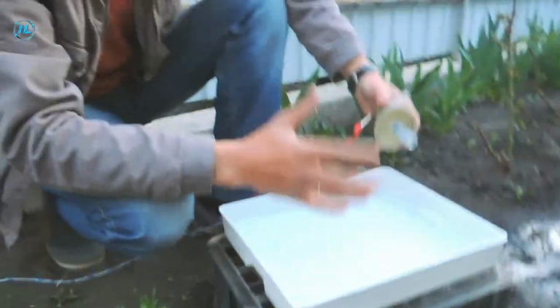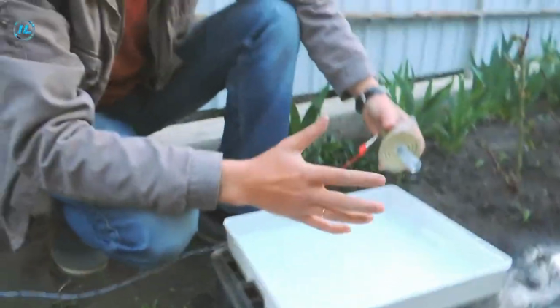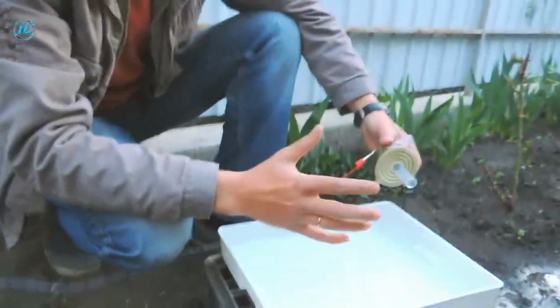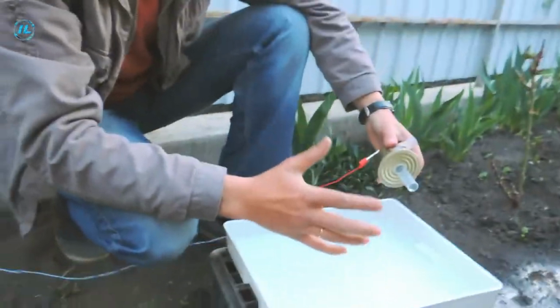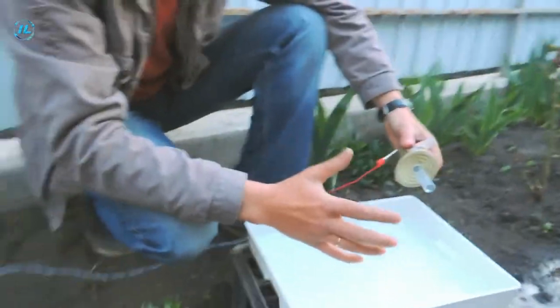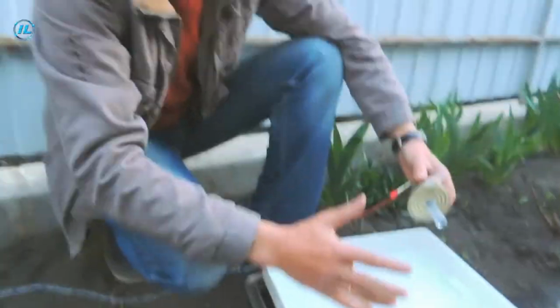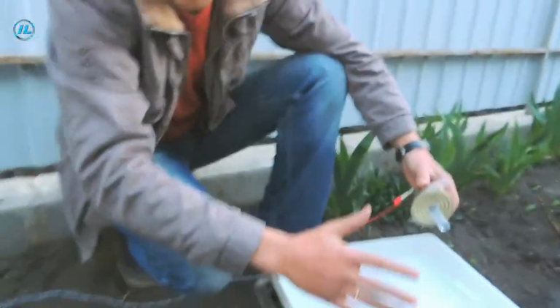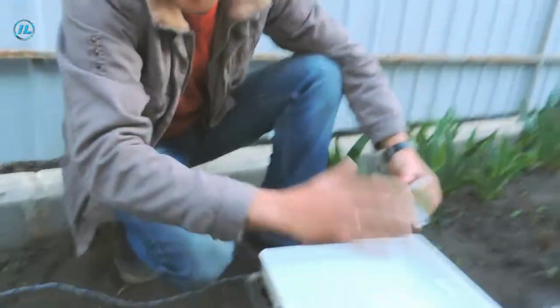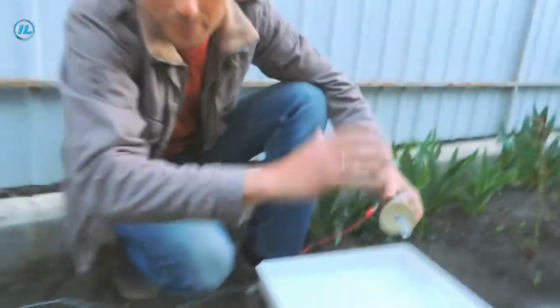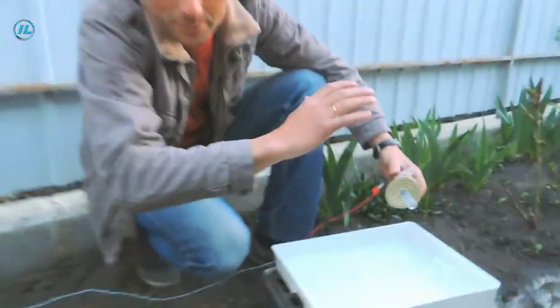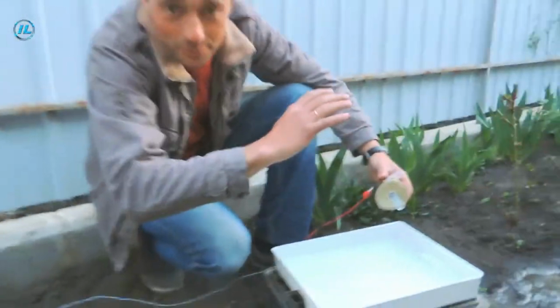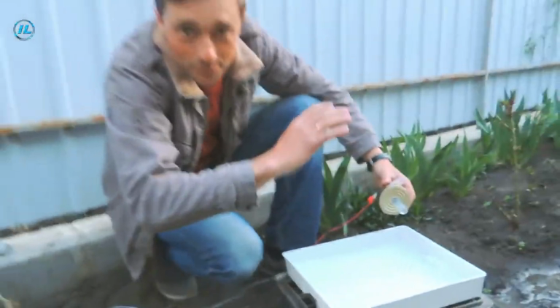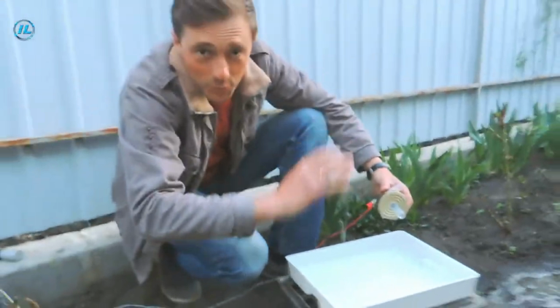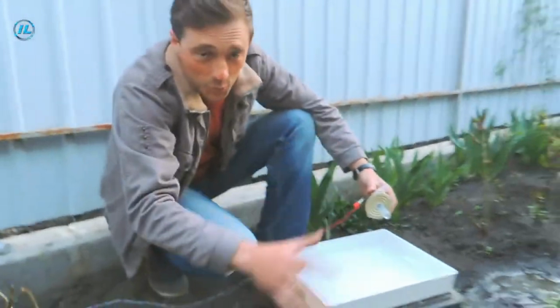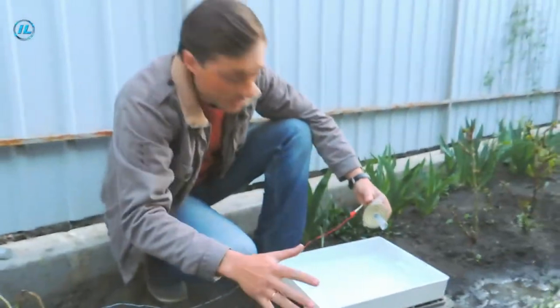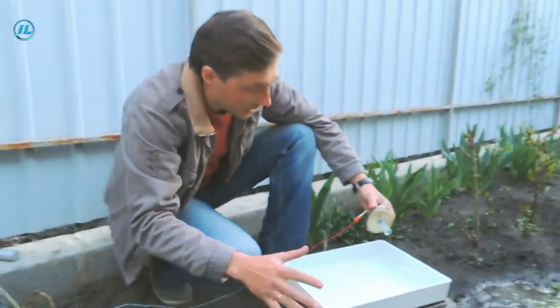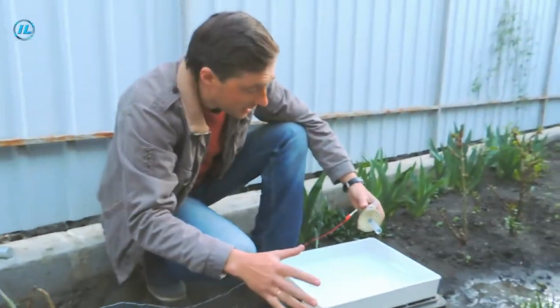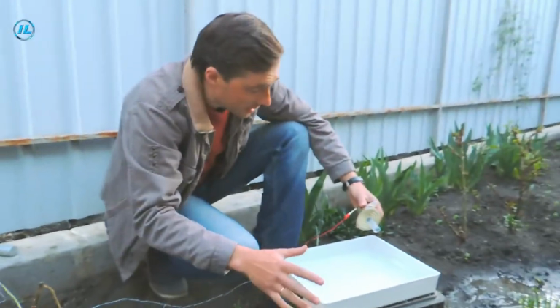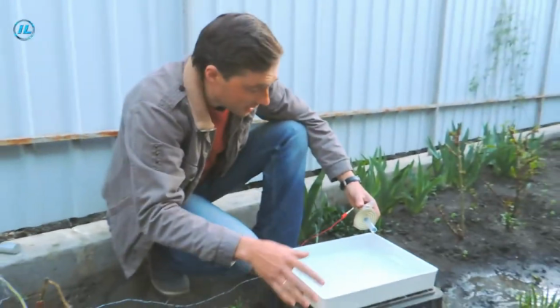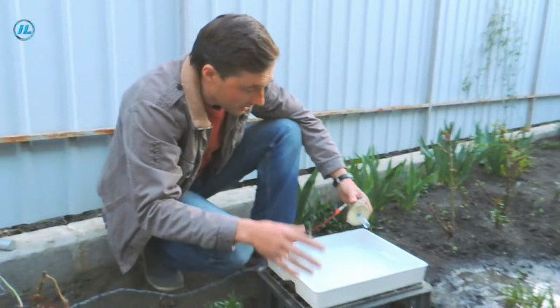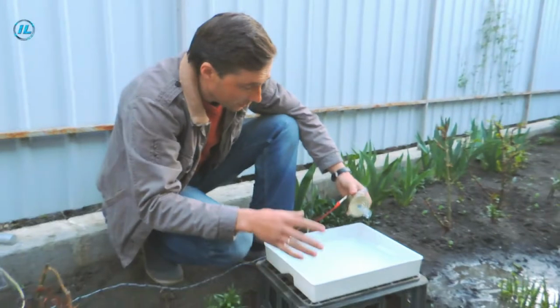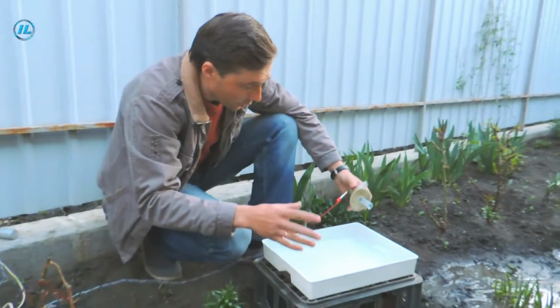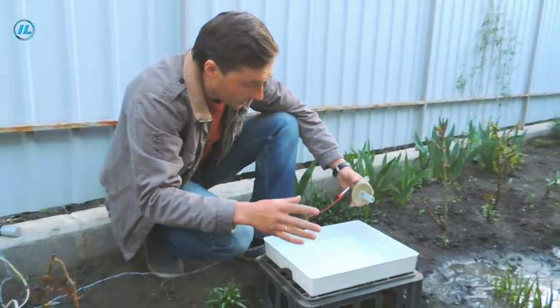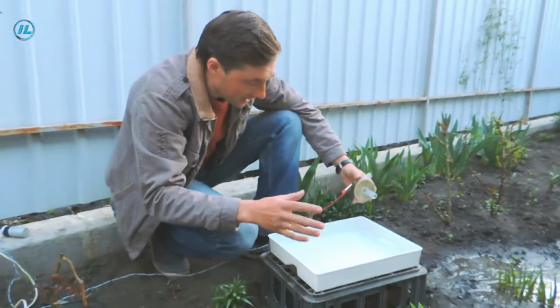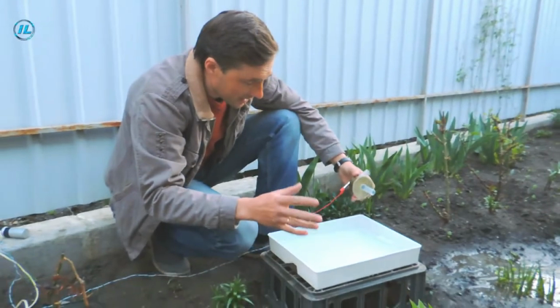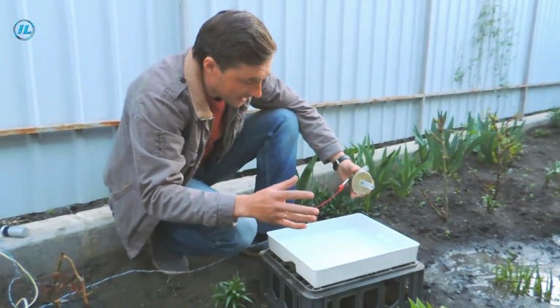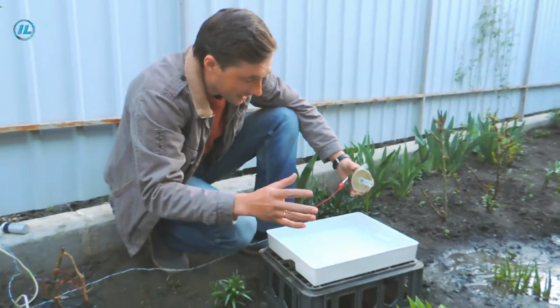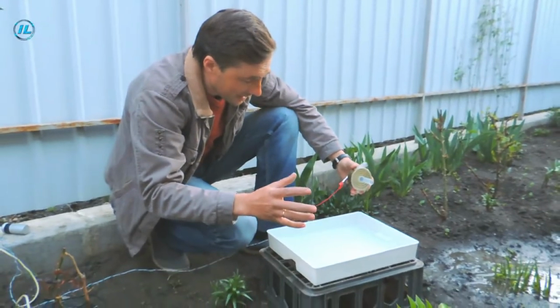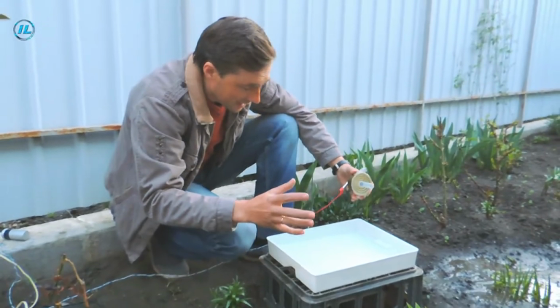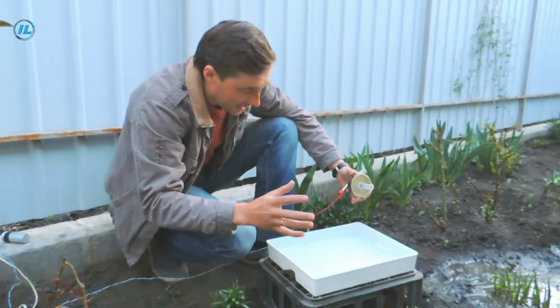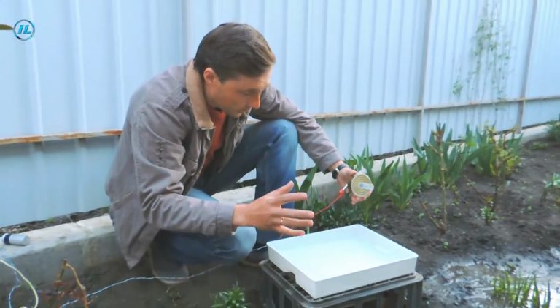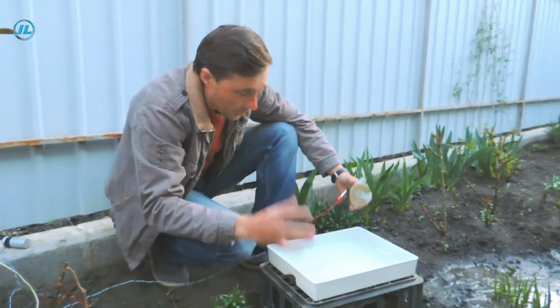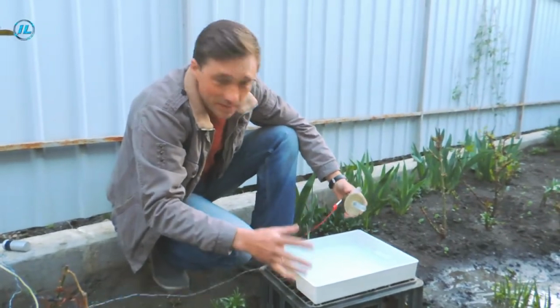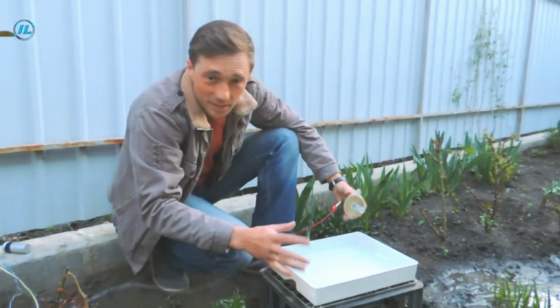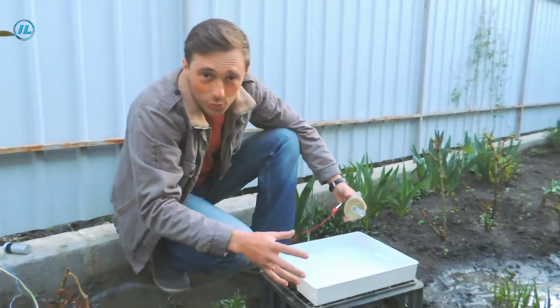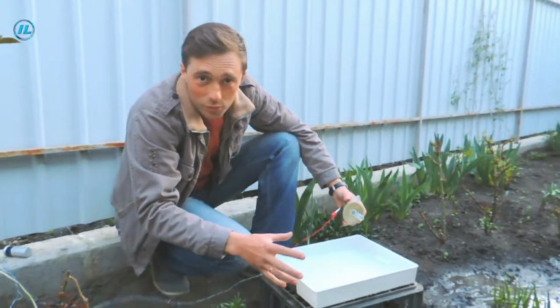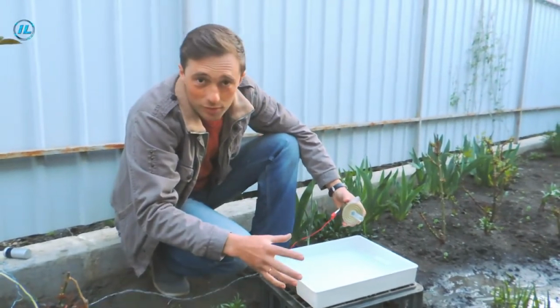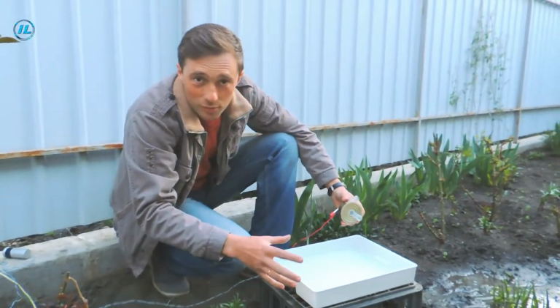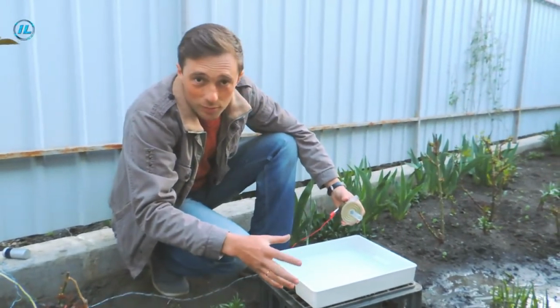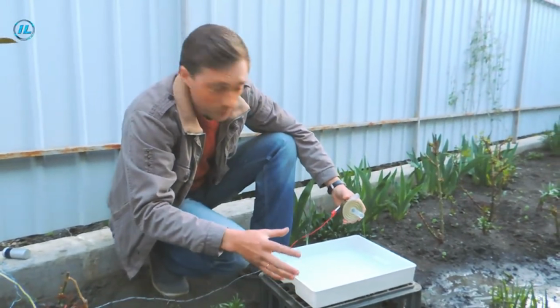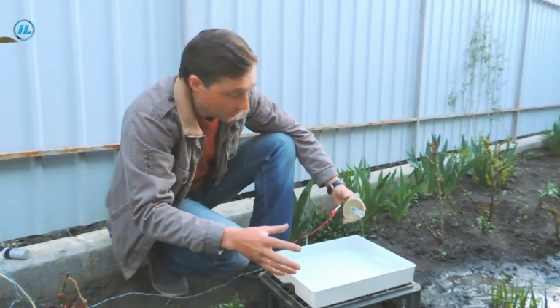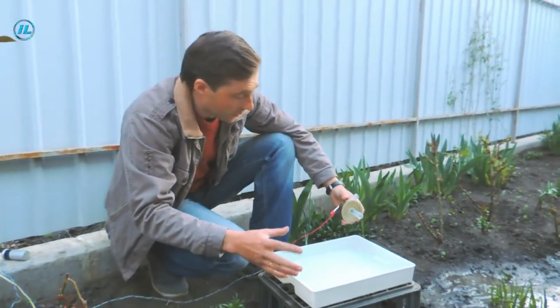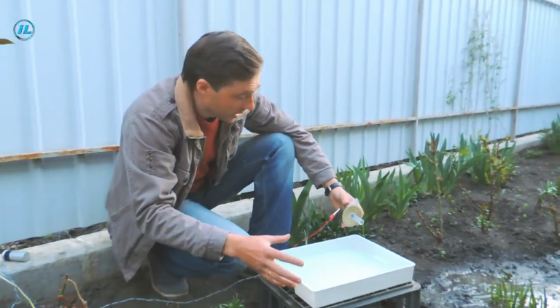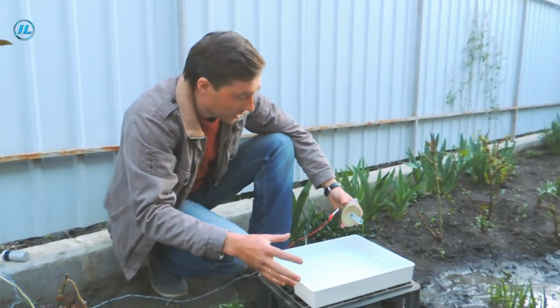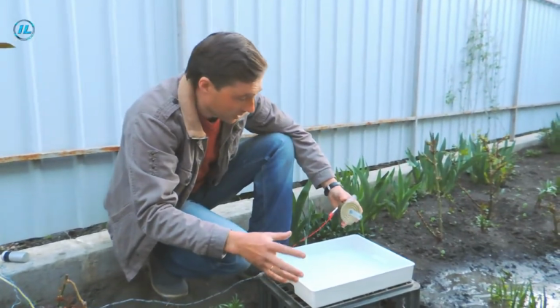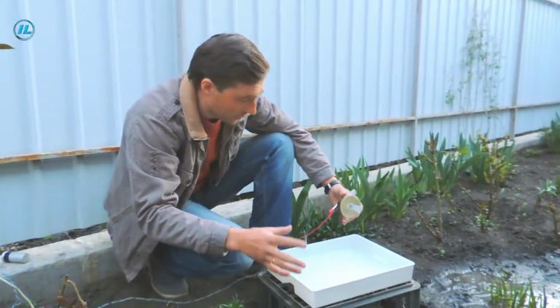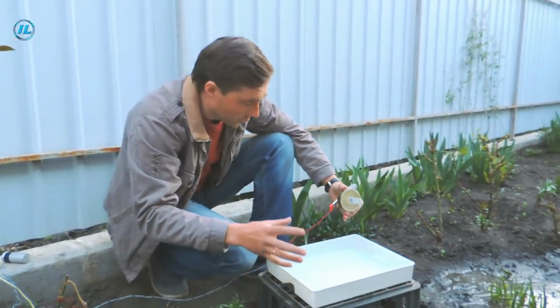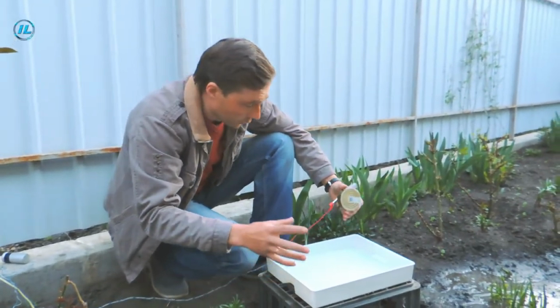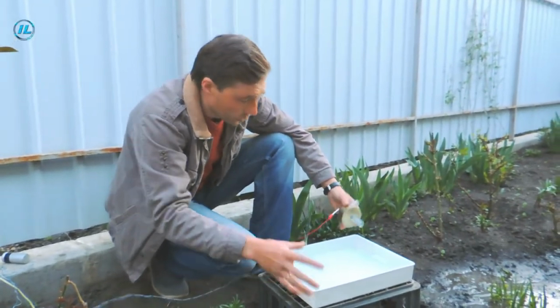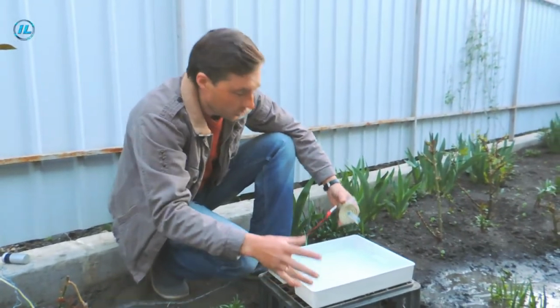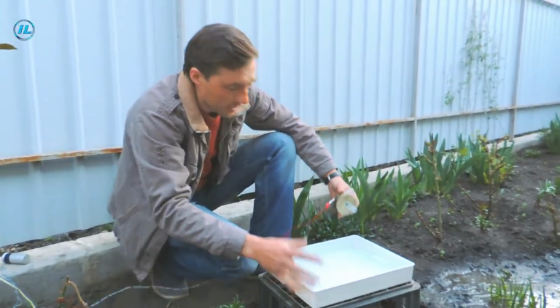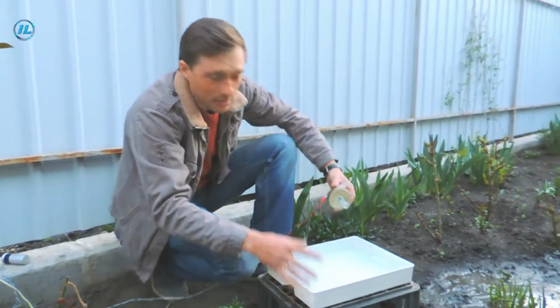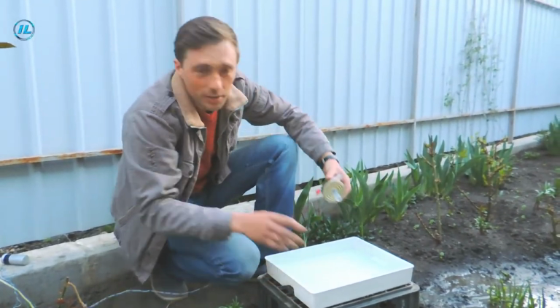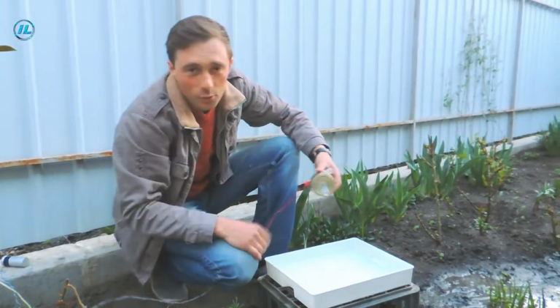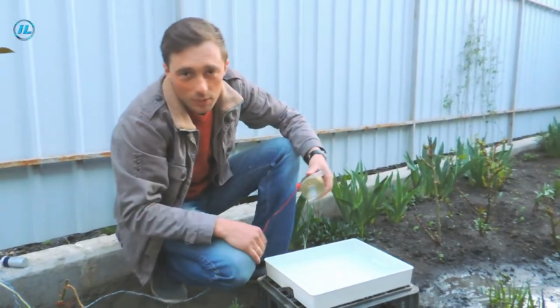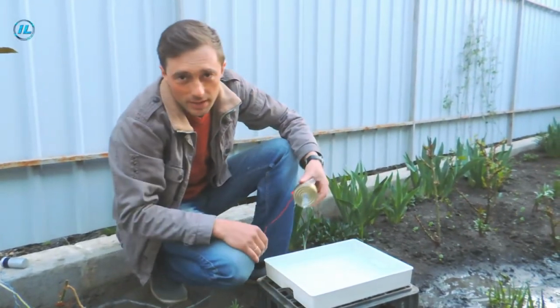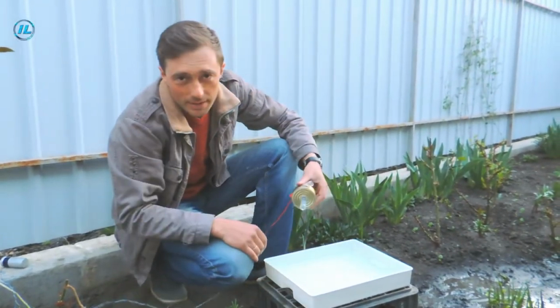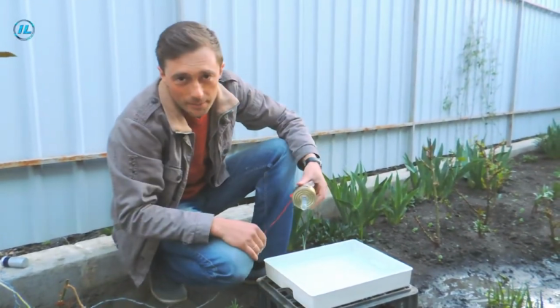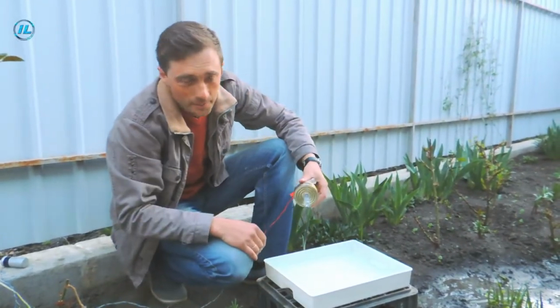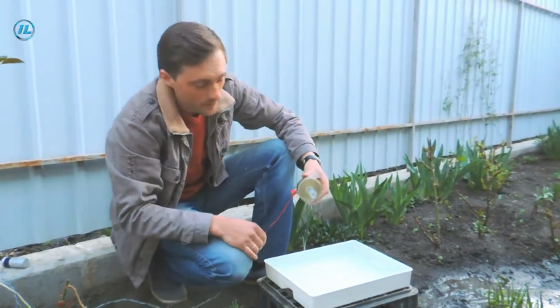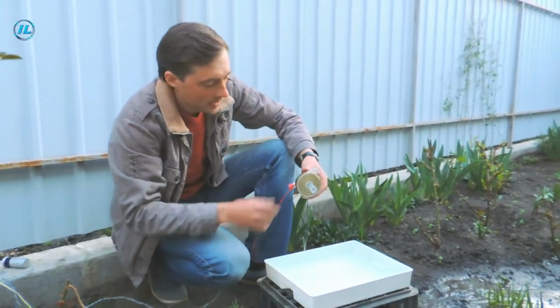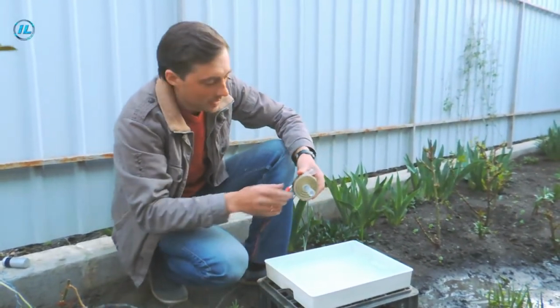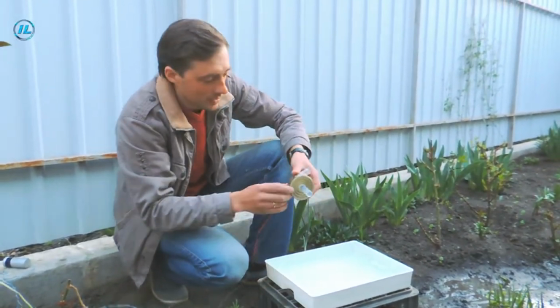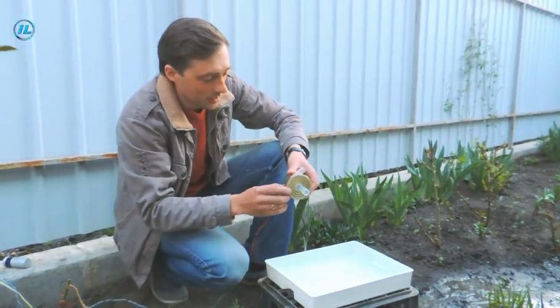Well, the pump works perfectly. In just five seconds it had drained all the water from the tank.